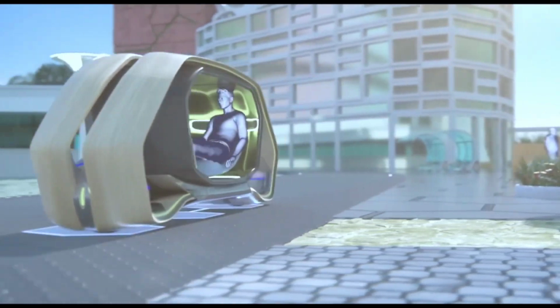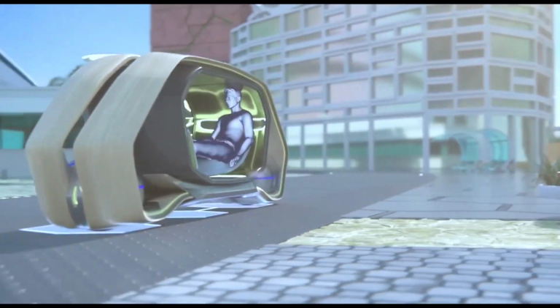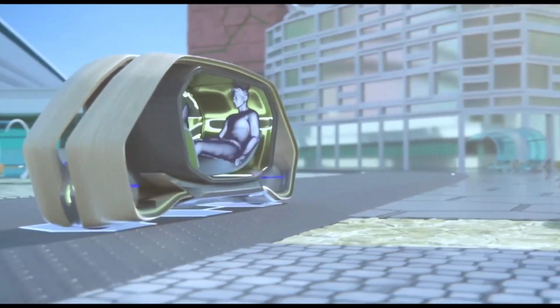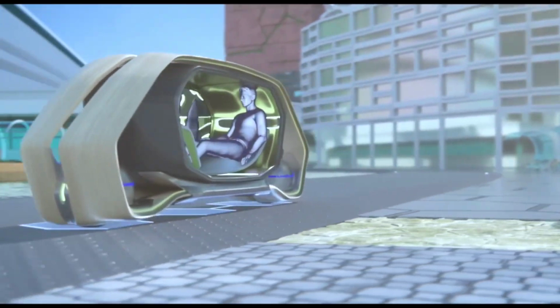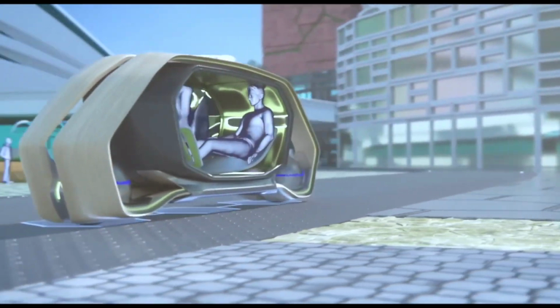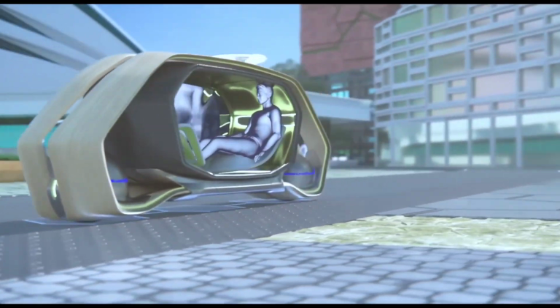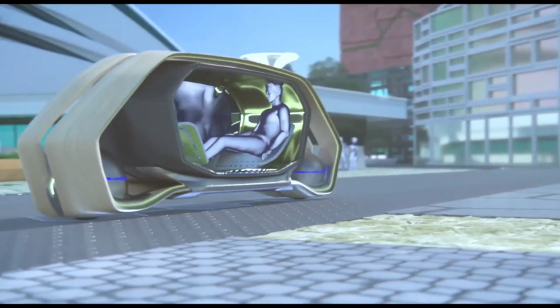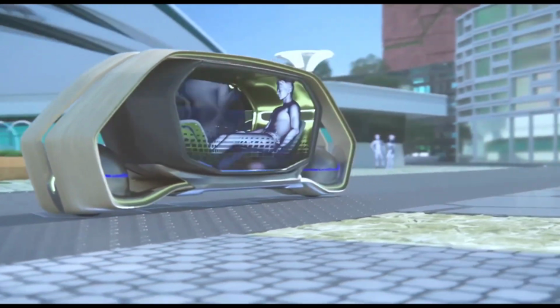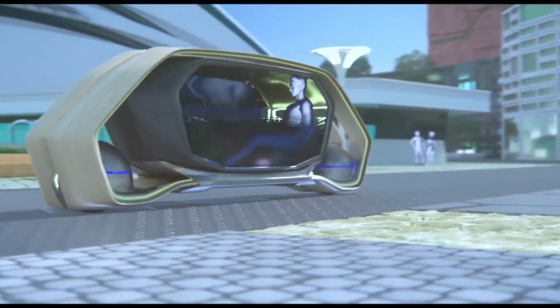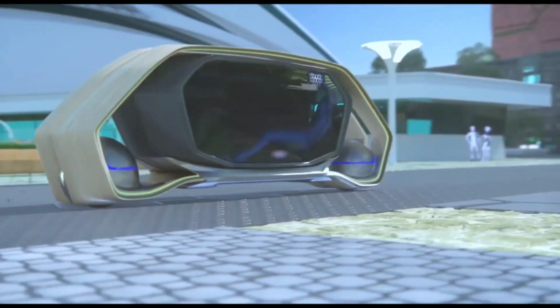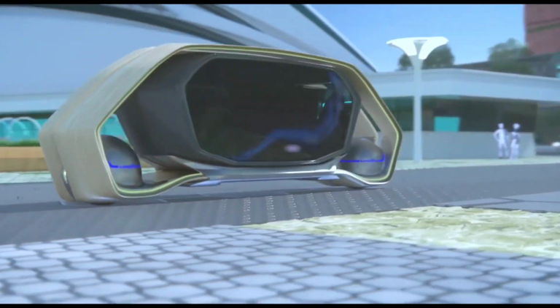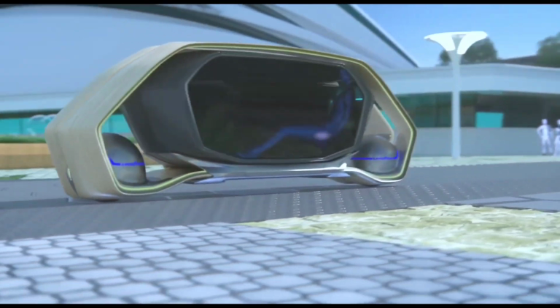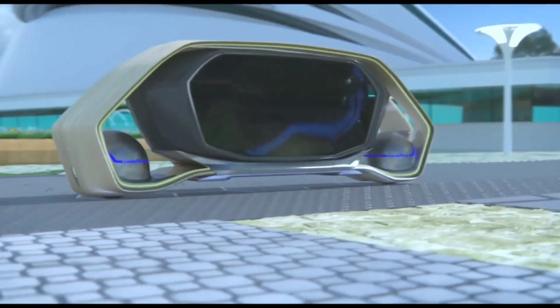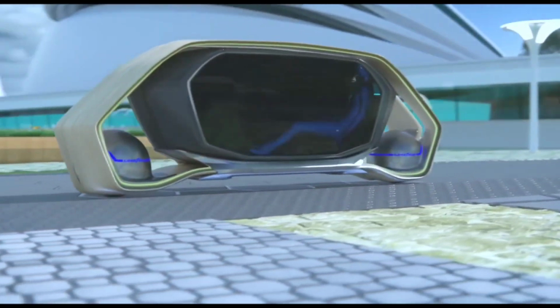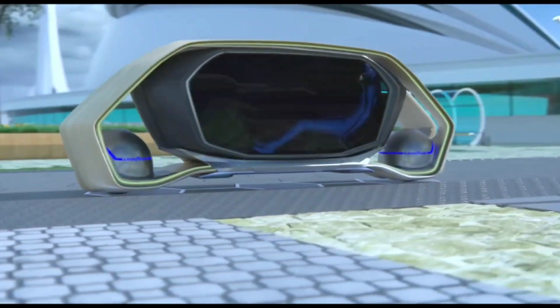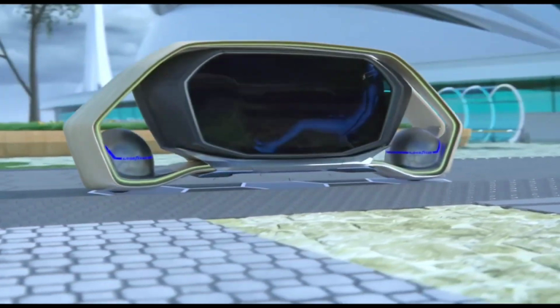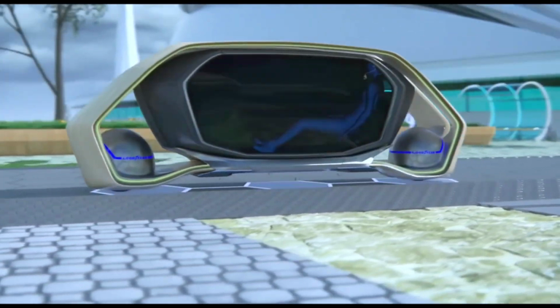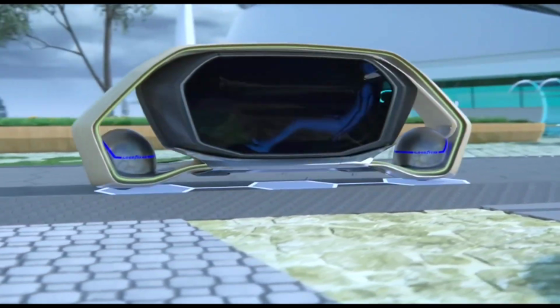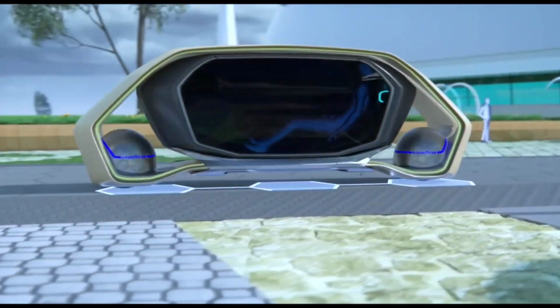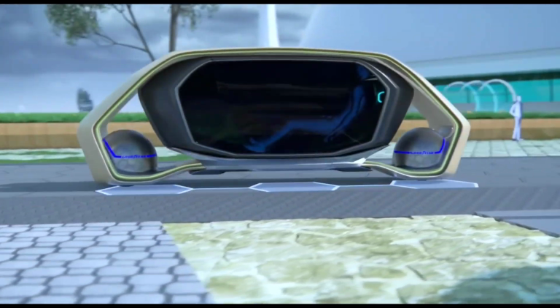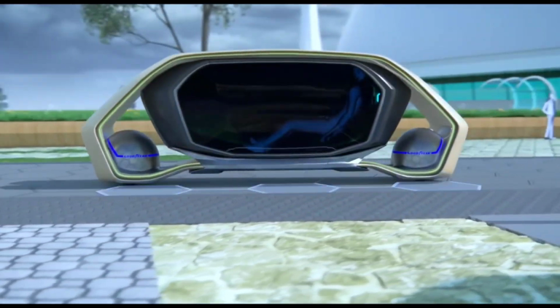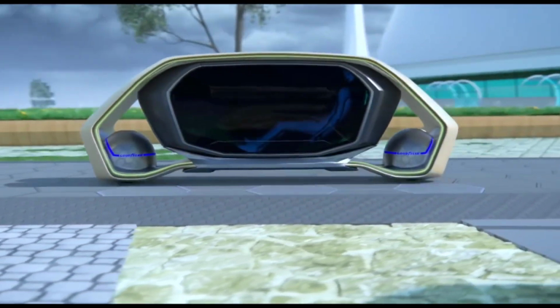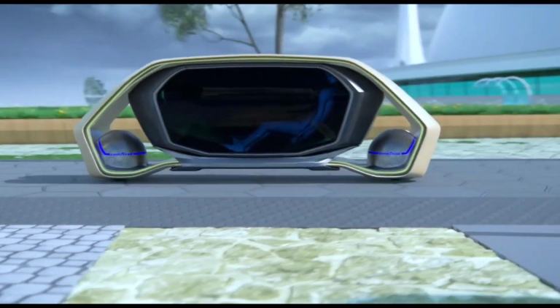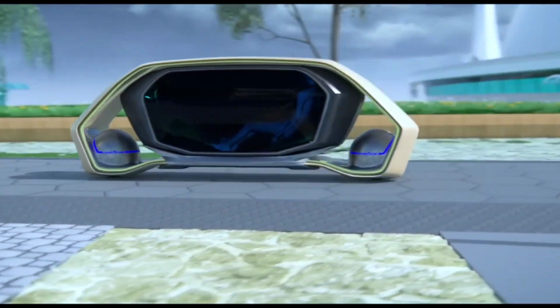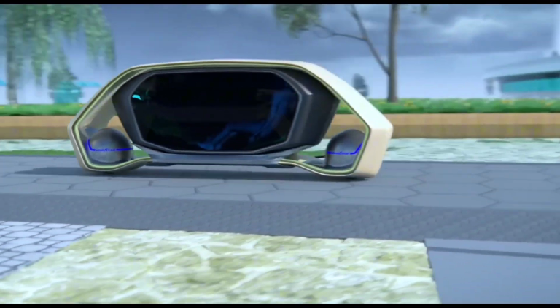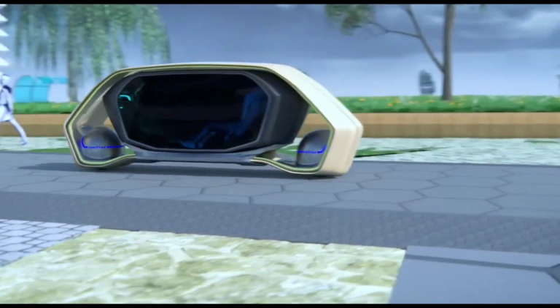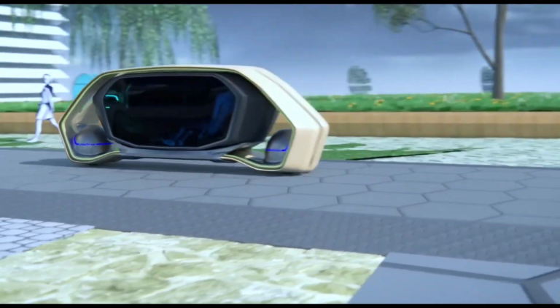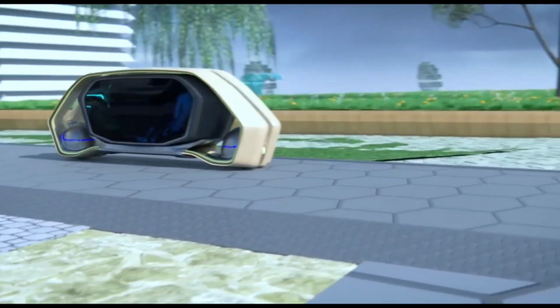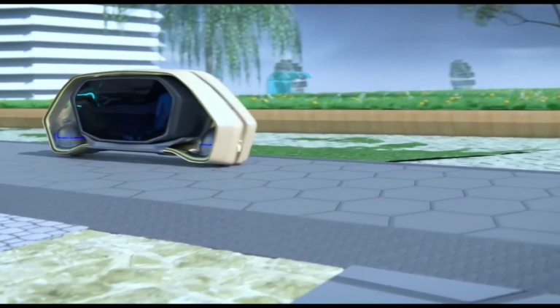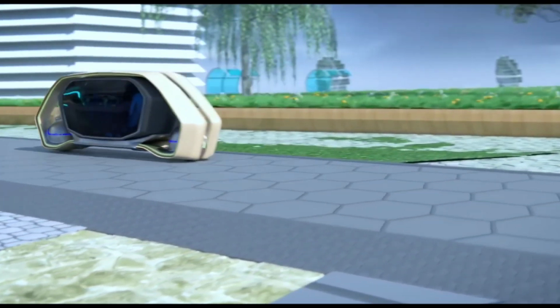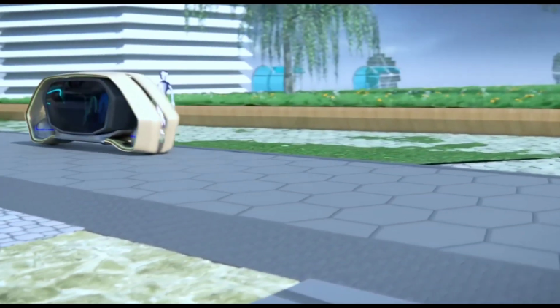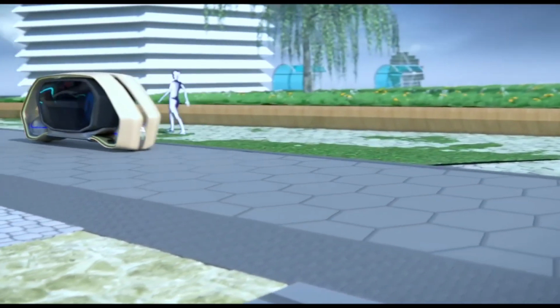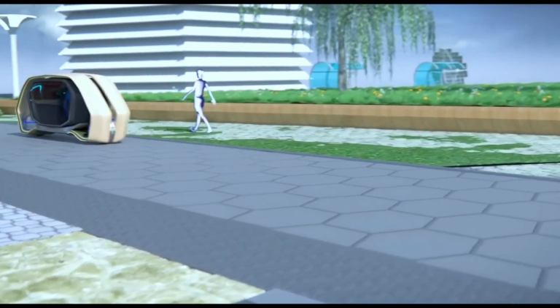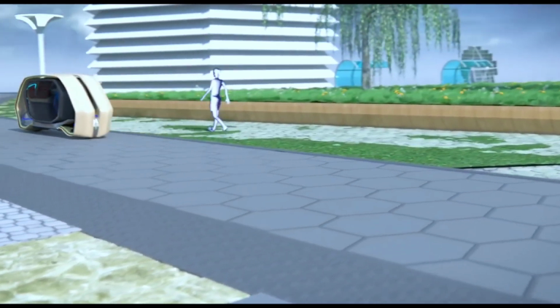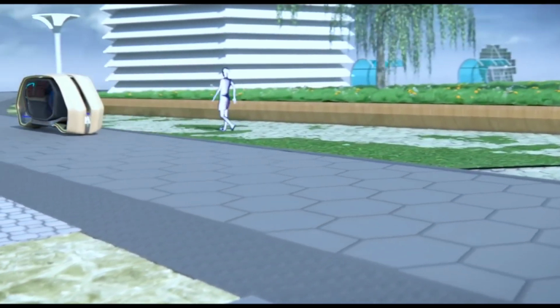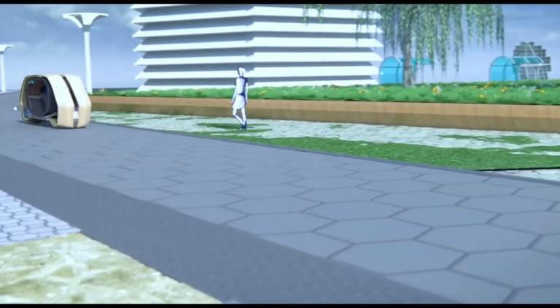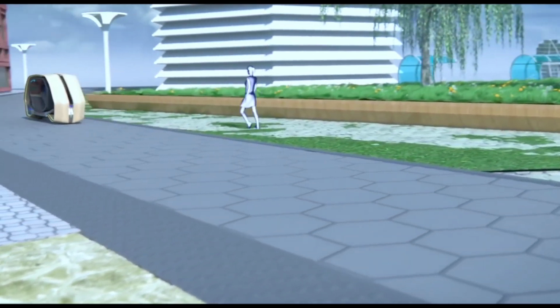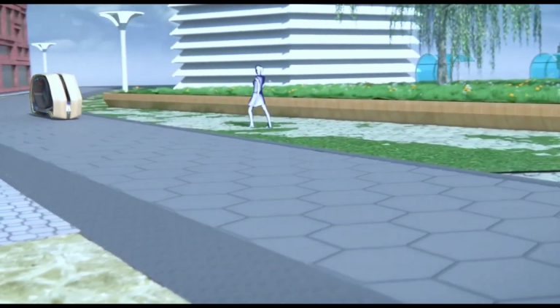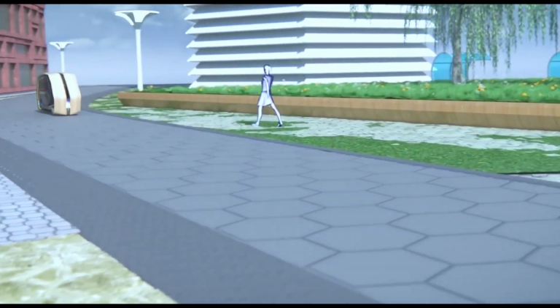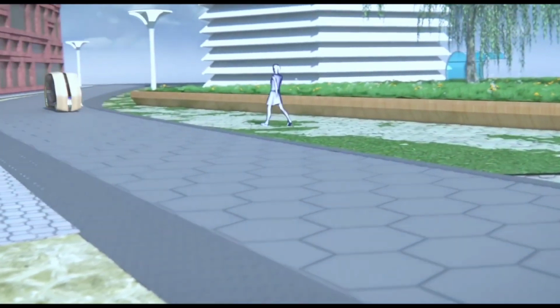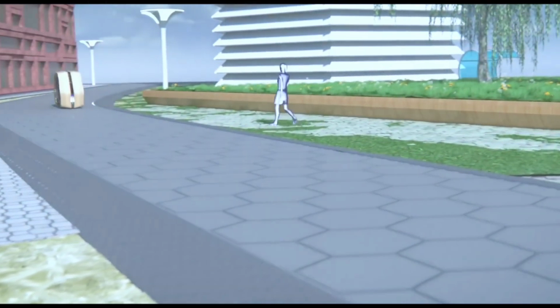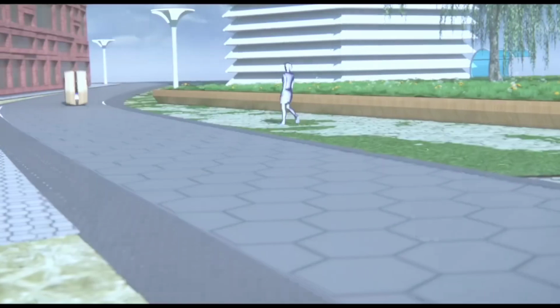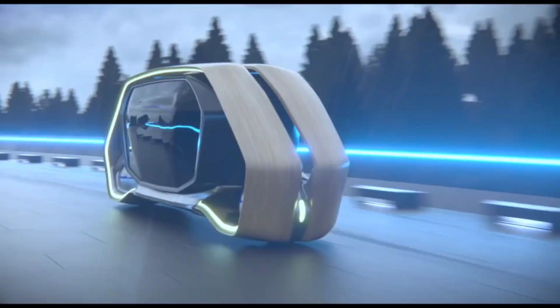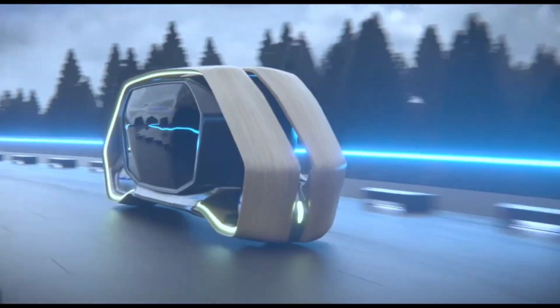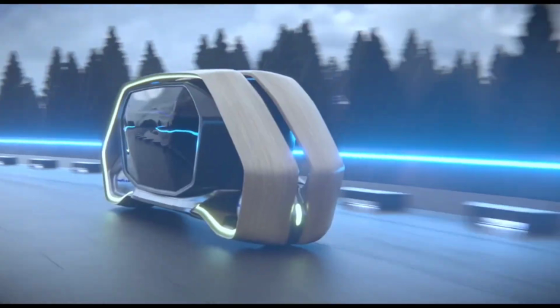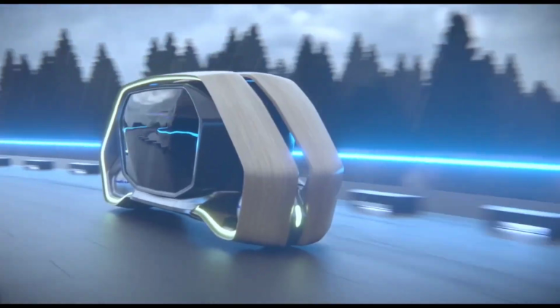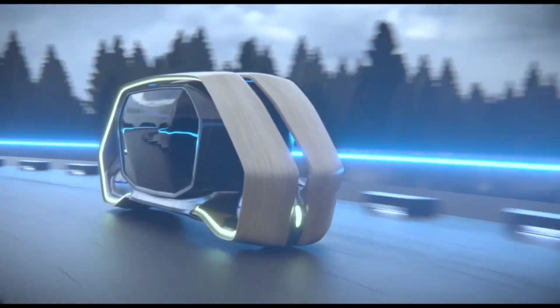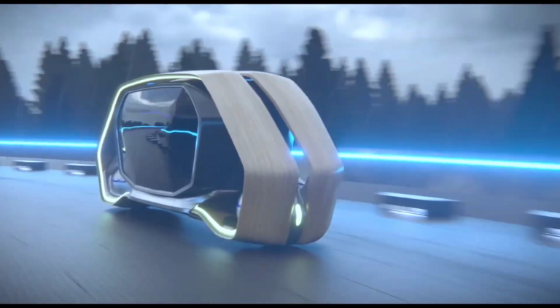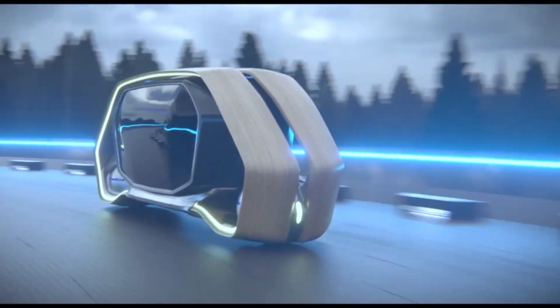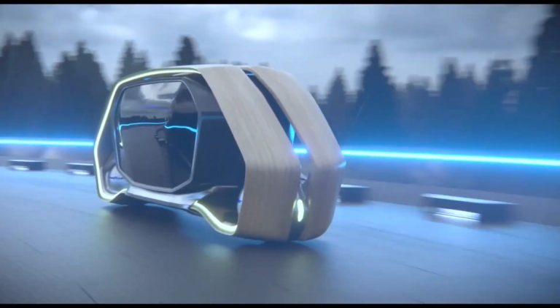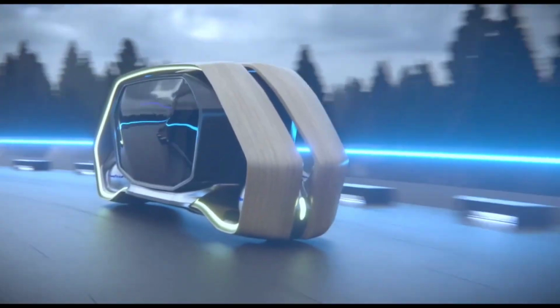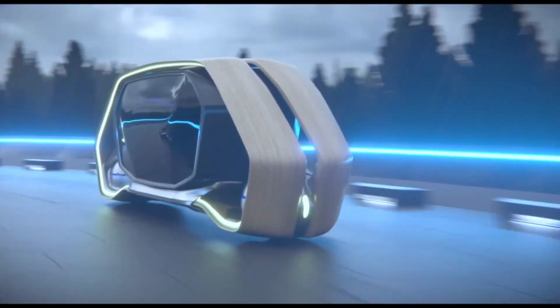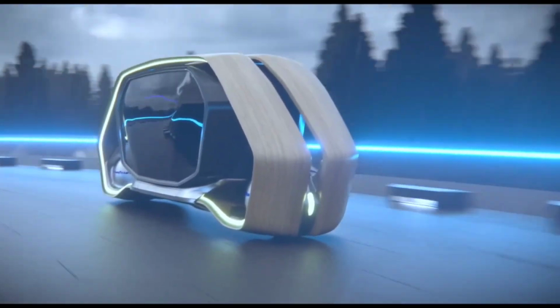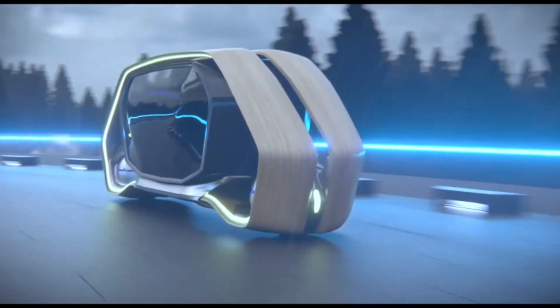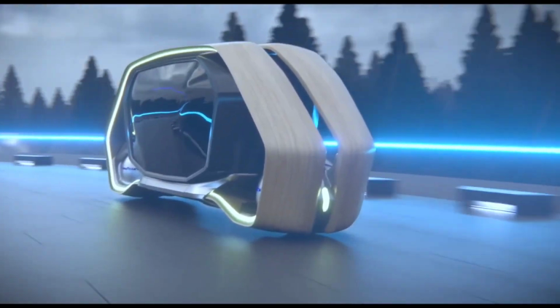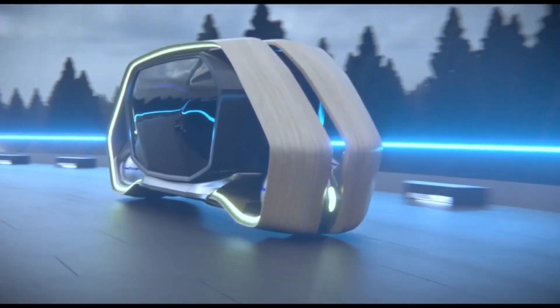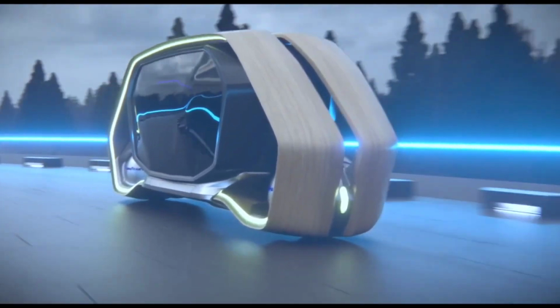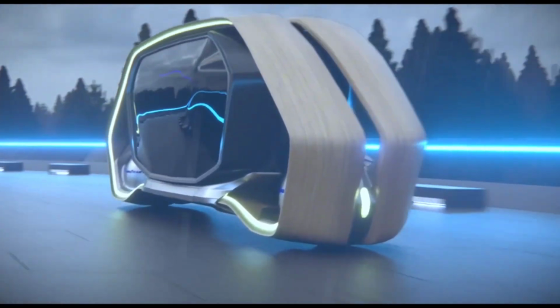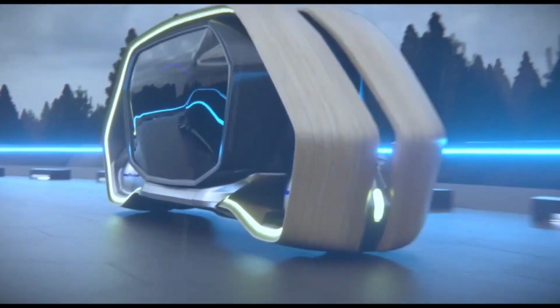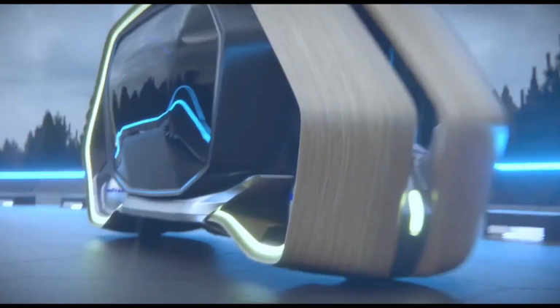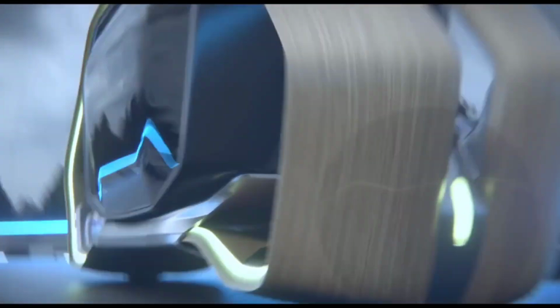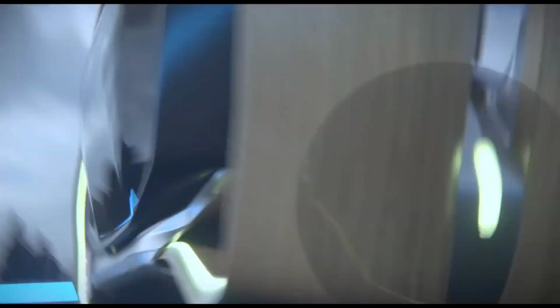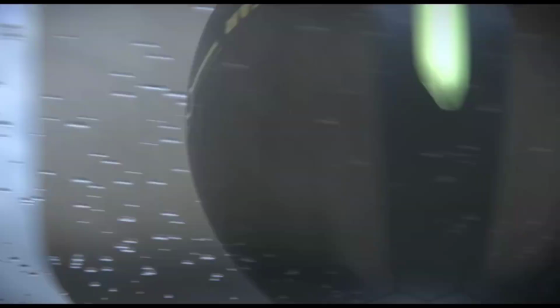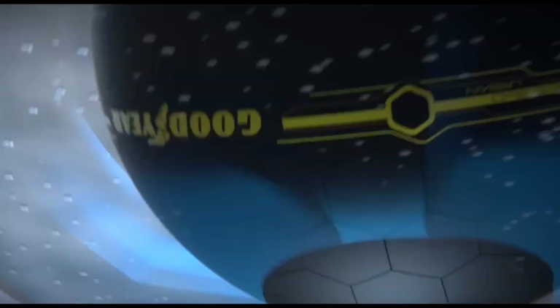But the innovation doesn't stop there. Each tire is embedded with artificial intelligence and equipped with sensors that constantly monitor the road.